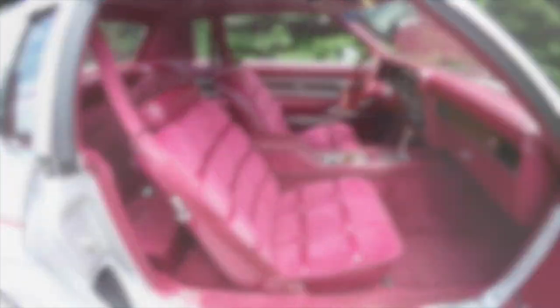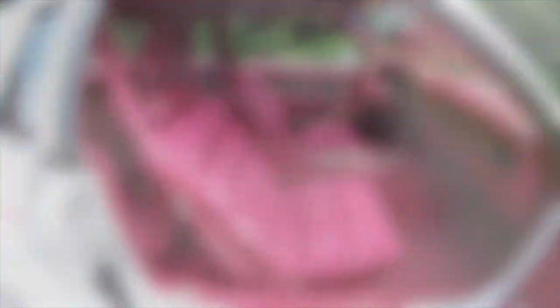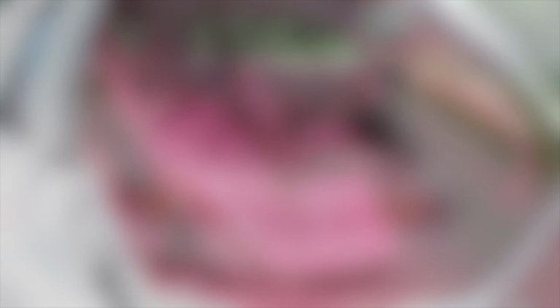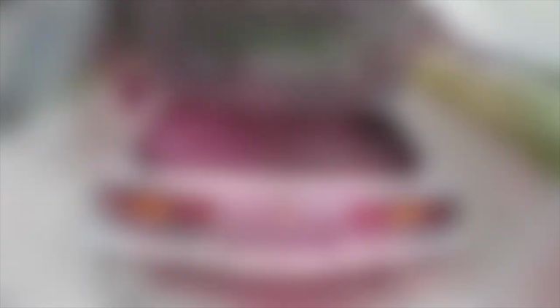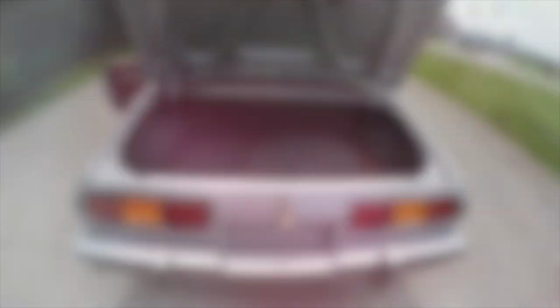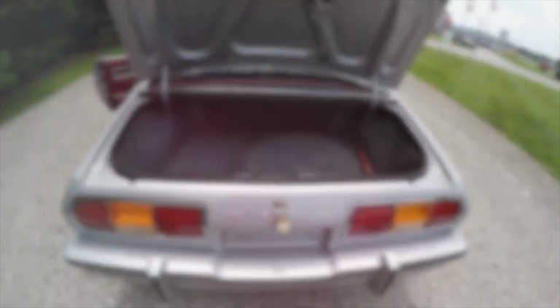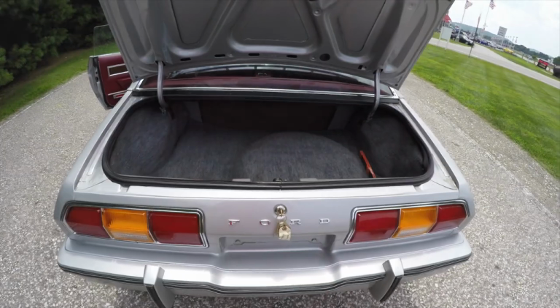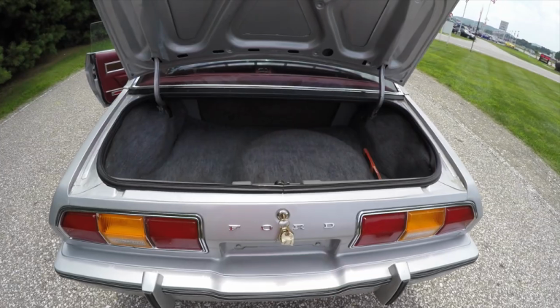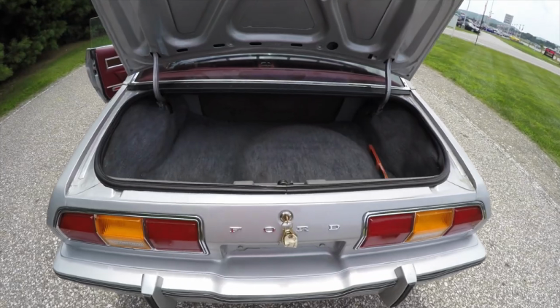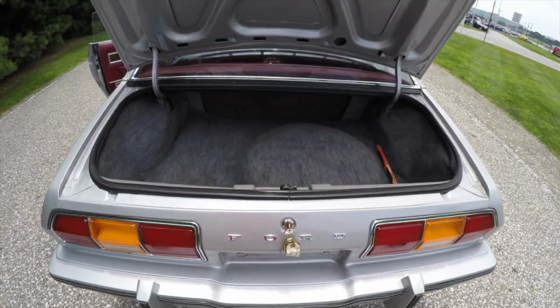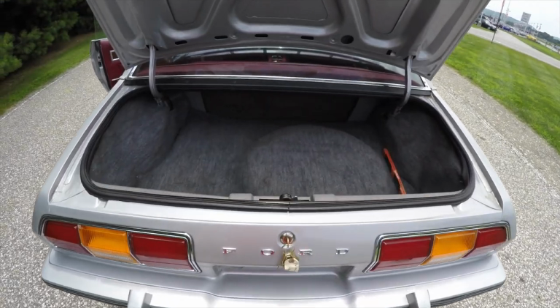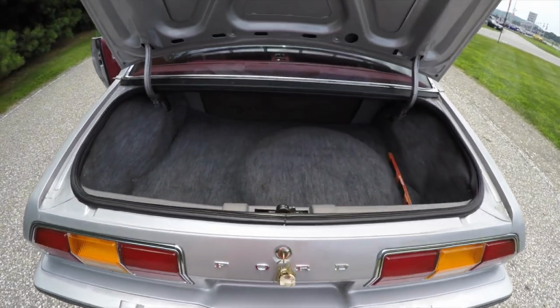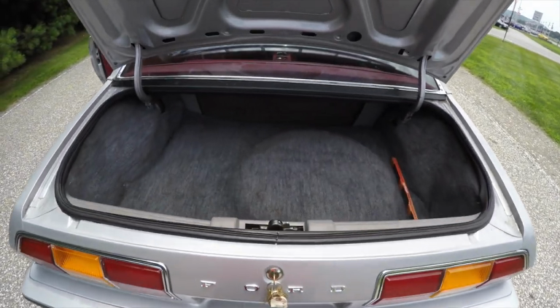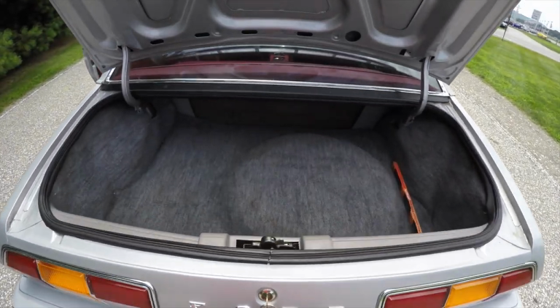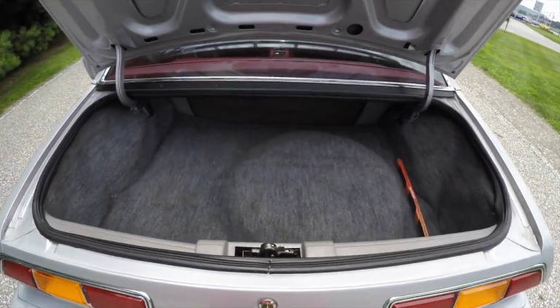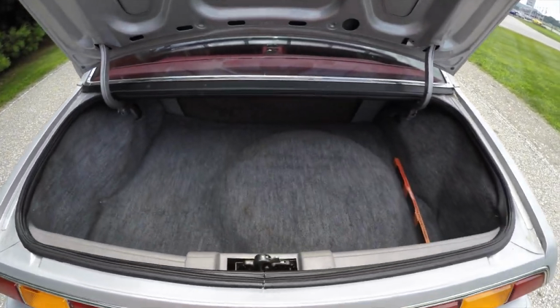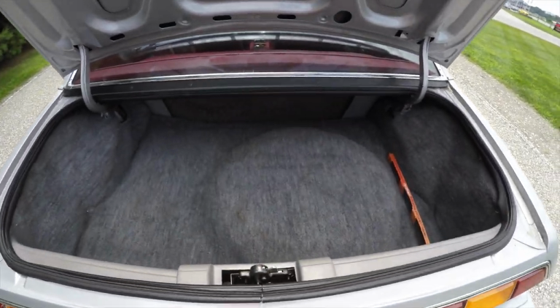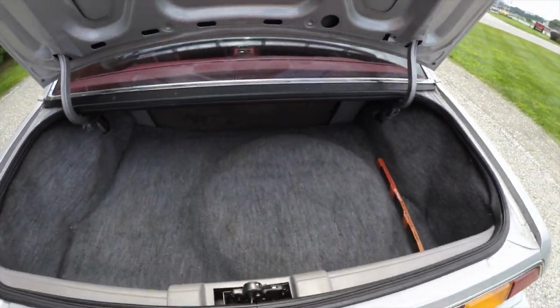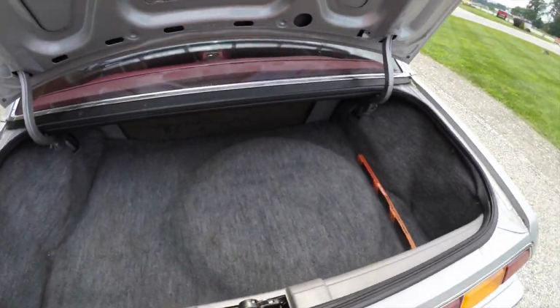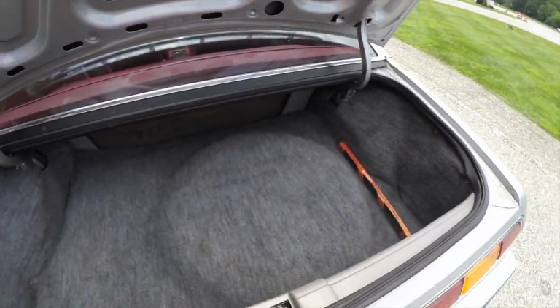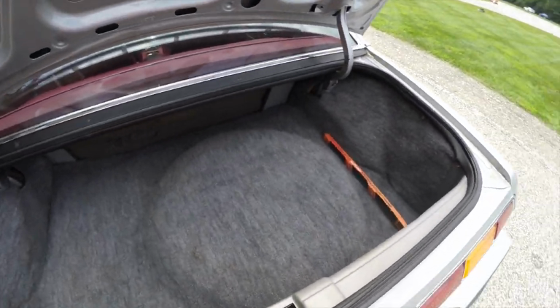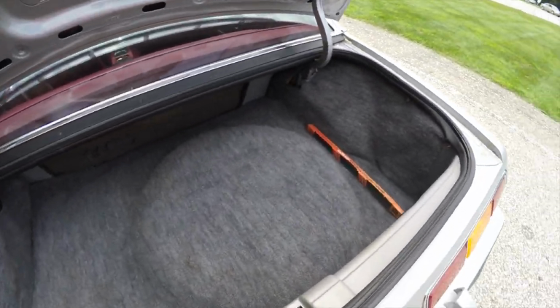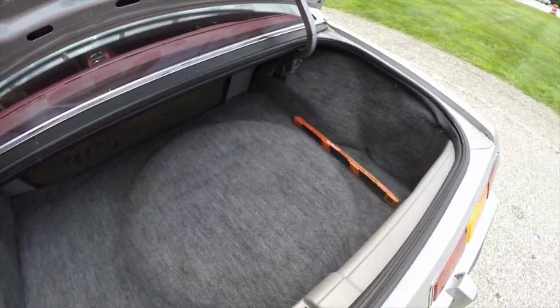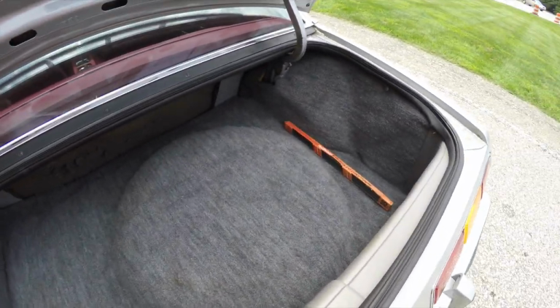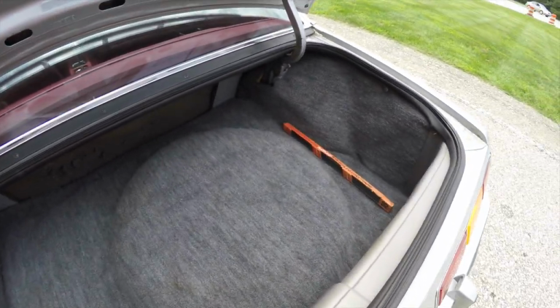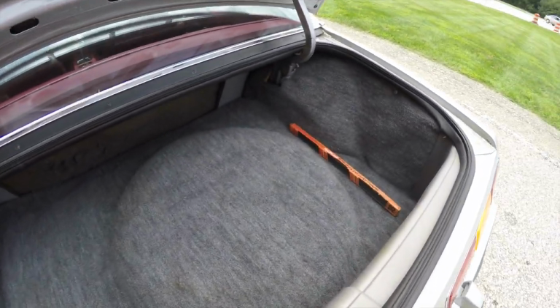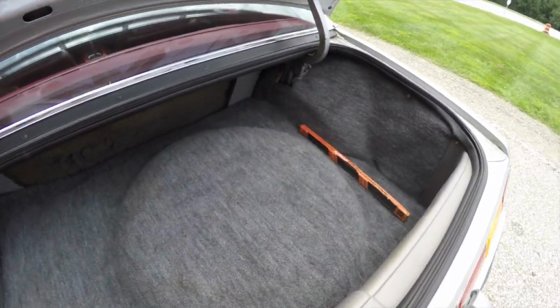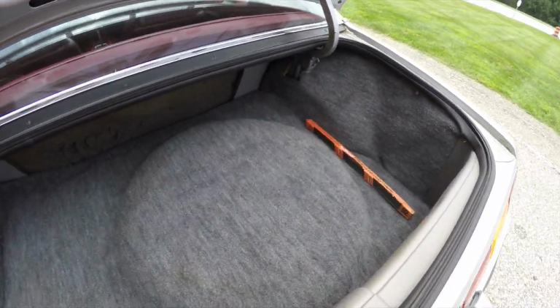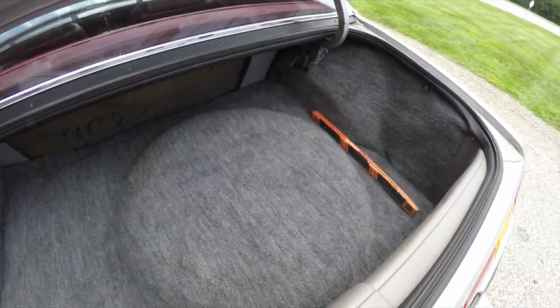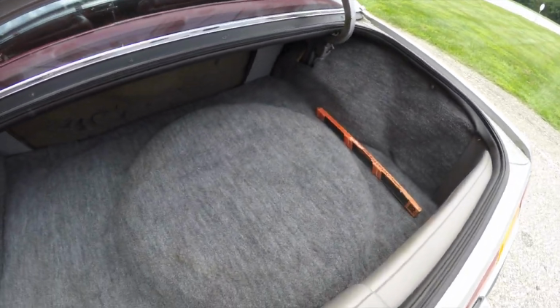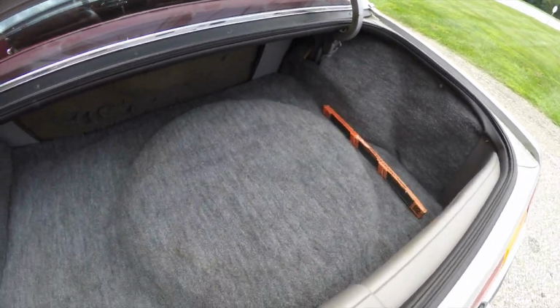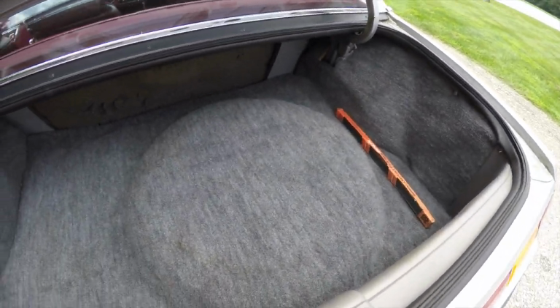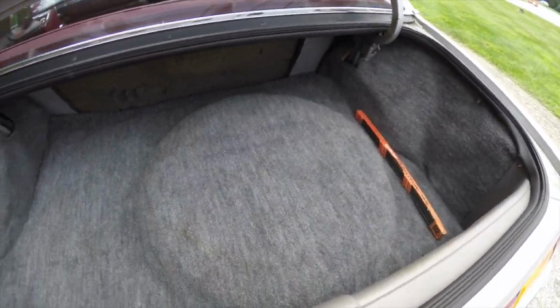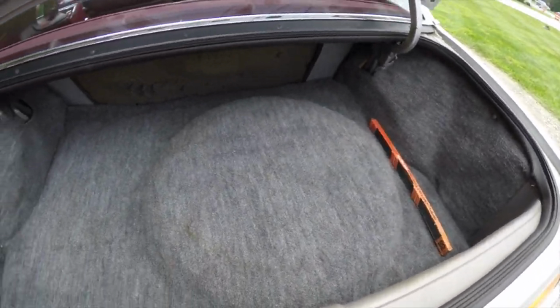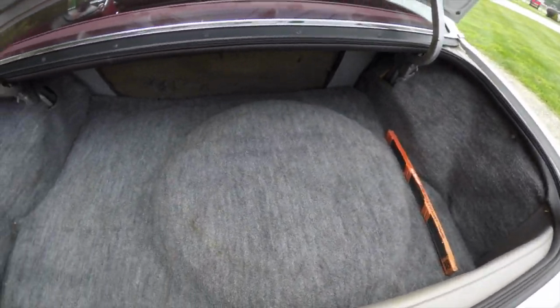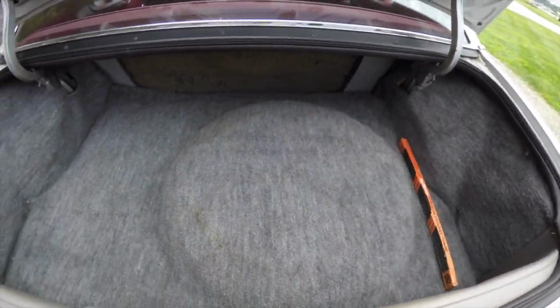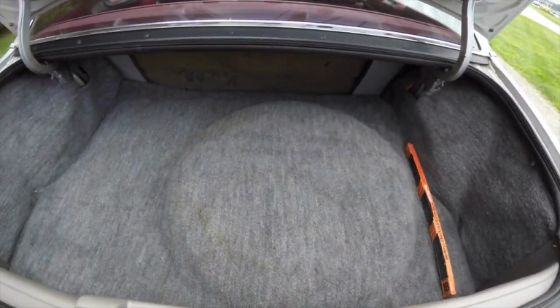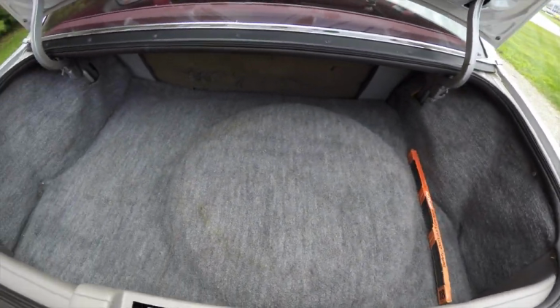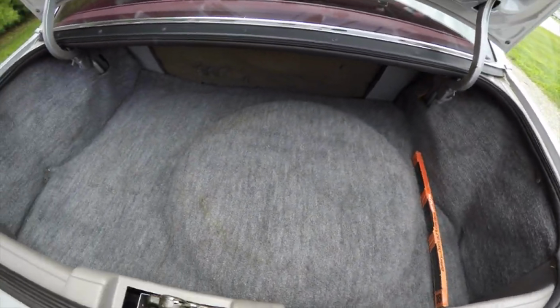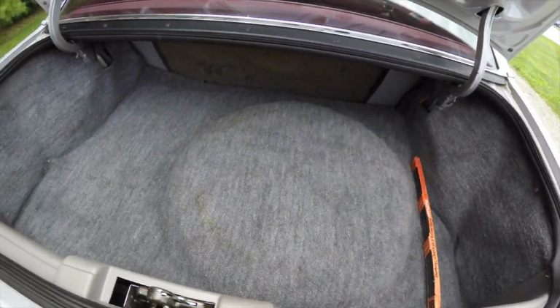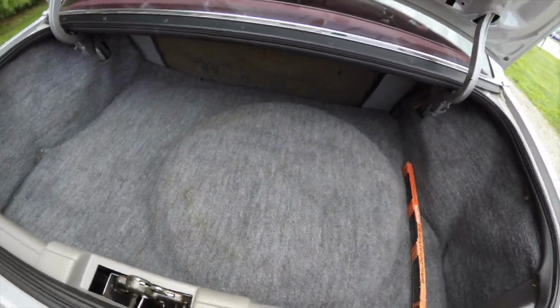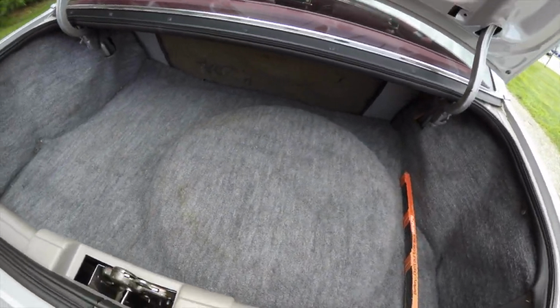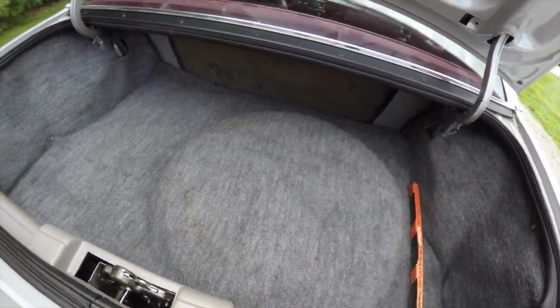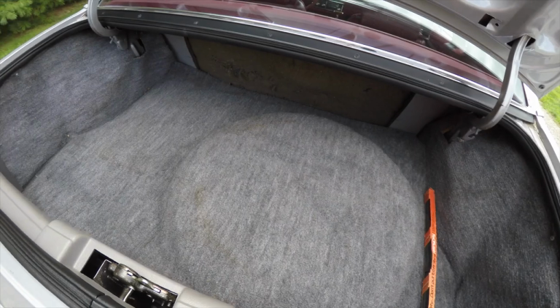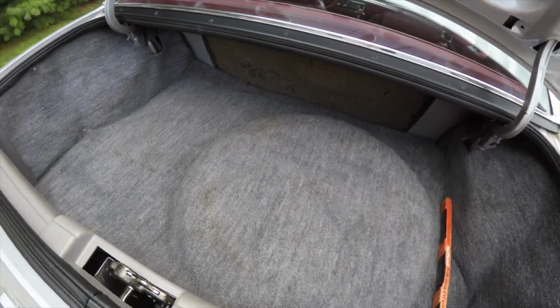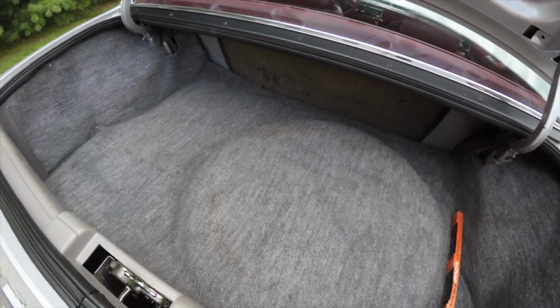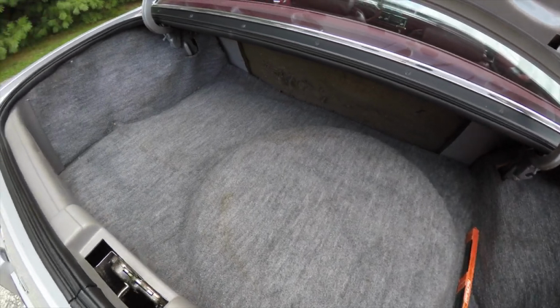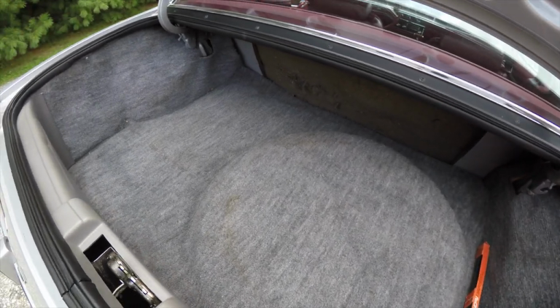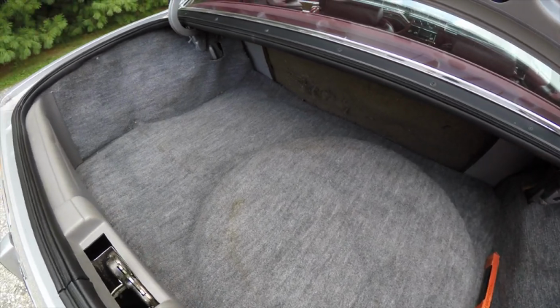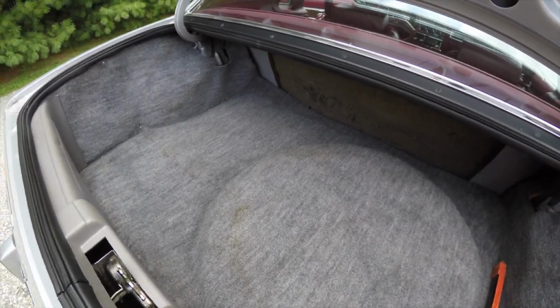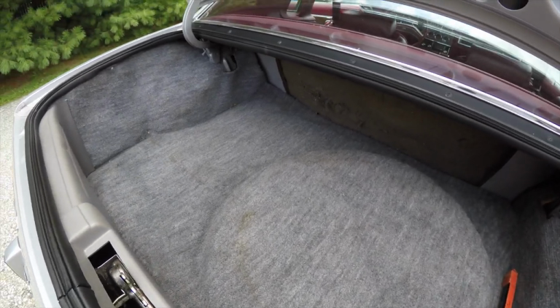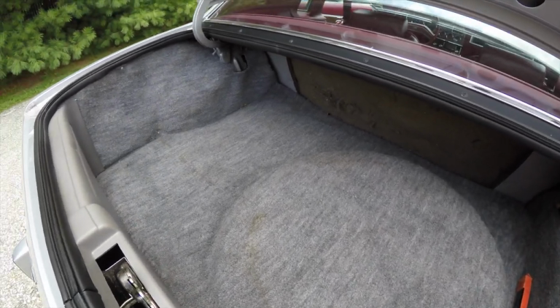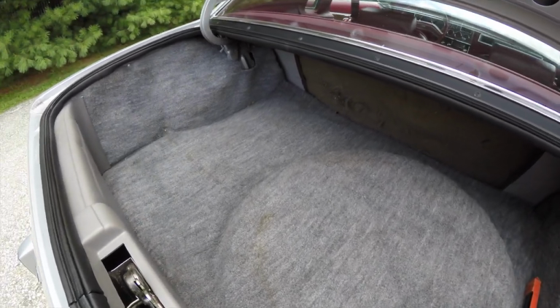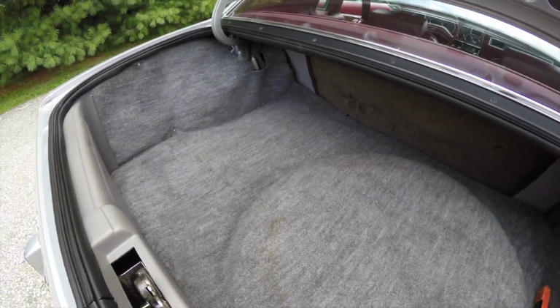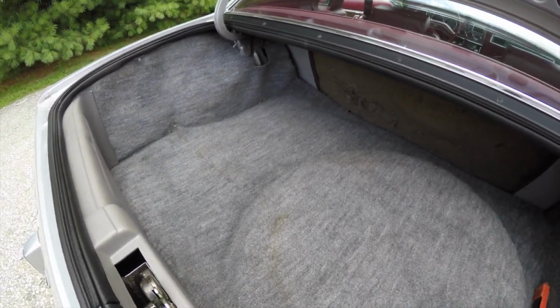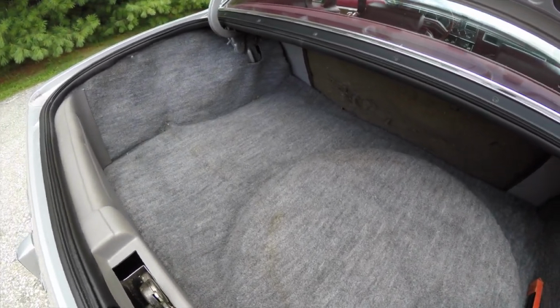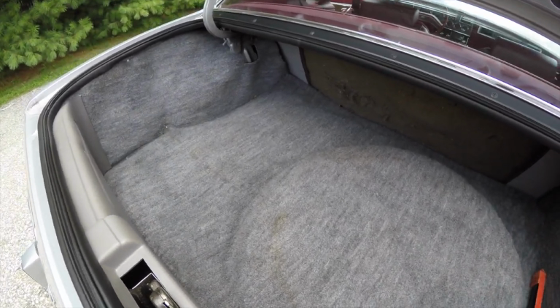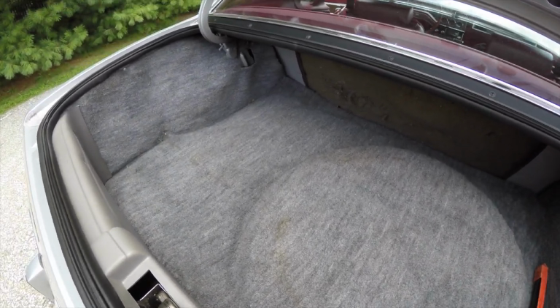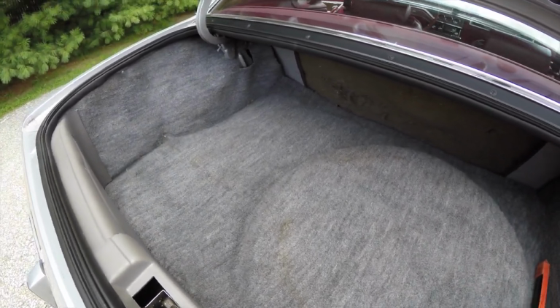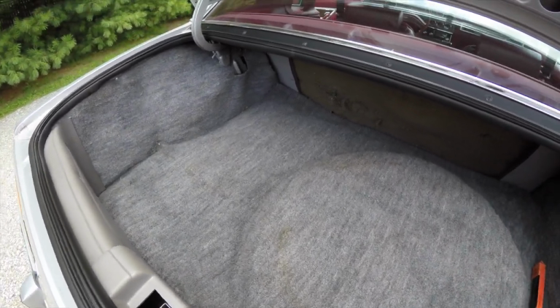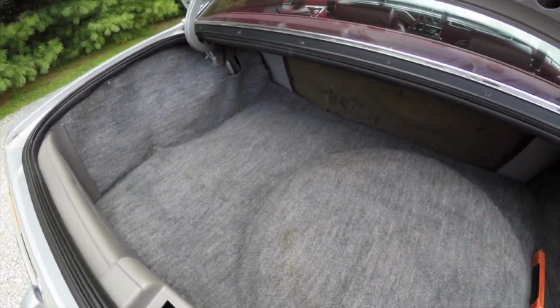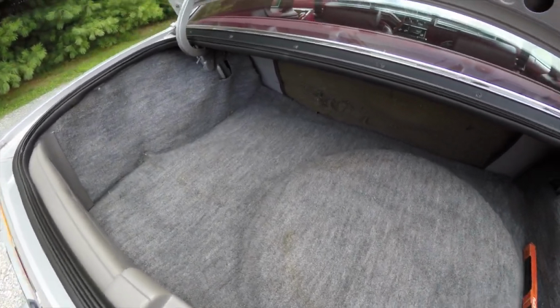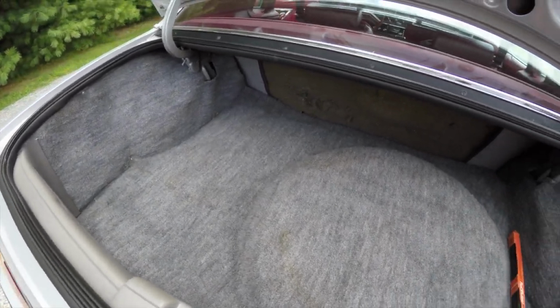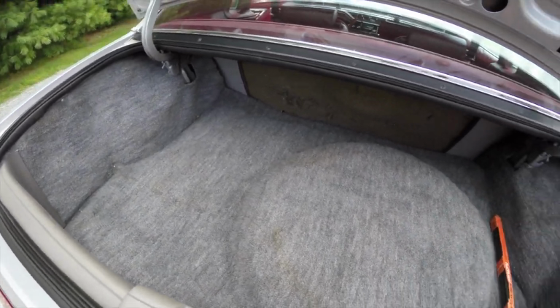Here's a quick look at the luggage area. You have your spare tire with jack and tools underneath the floor mat.